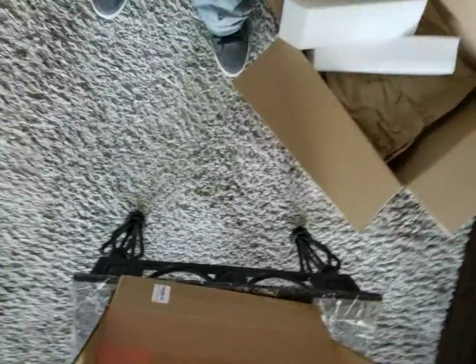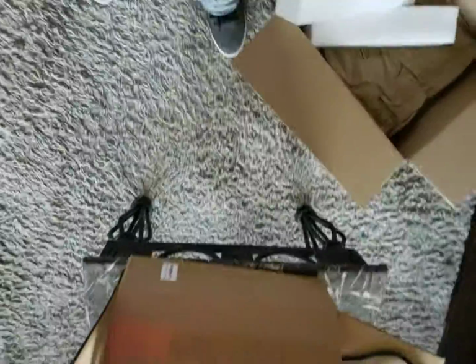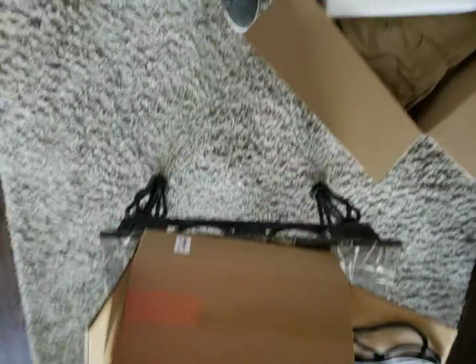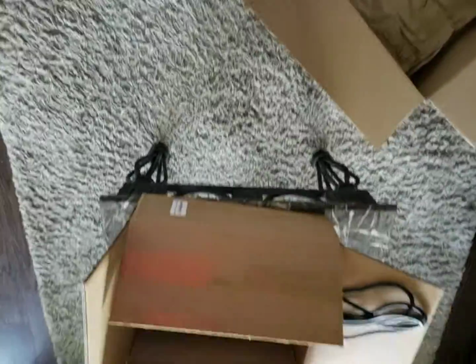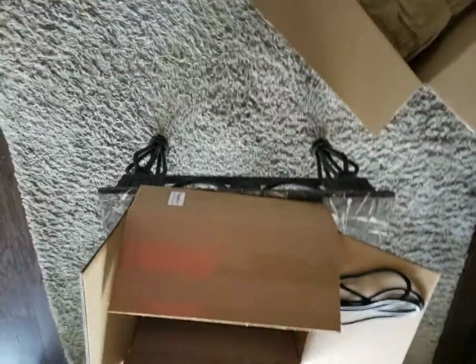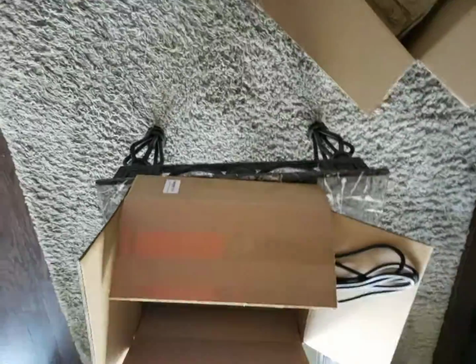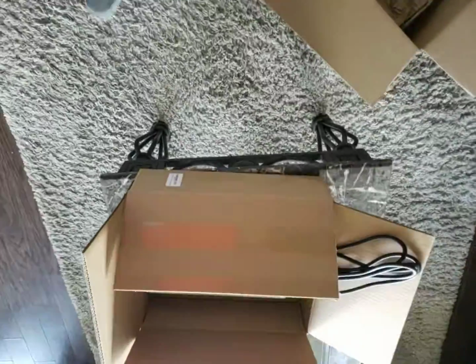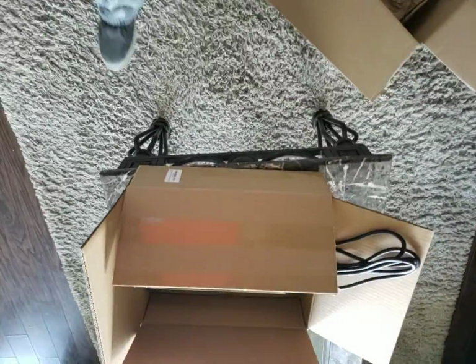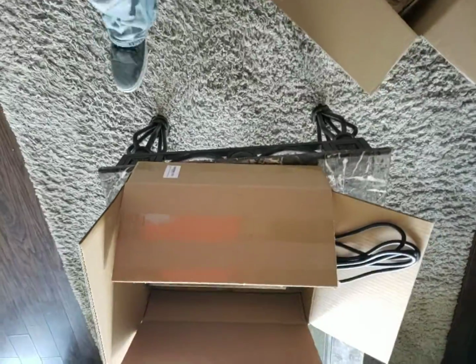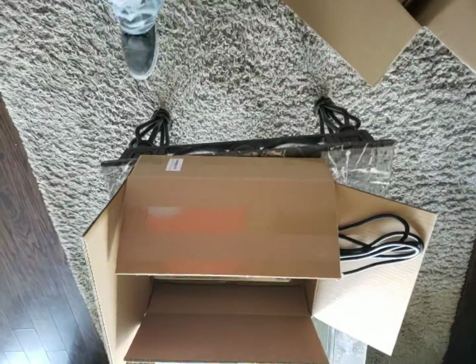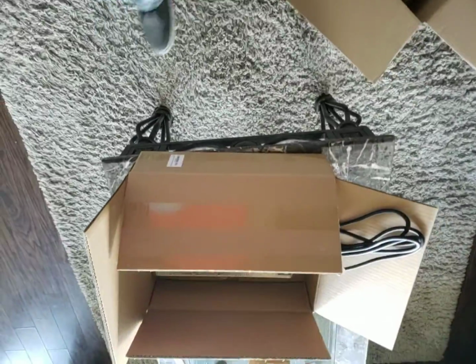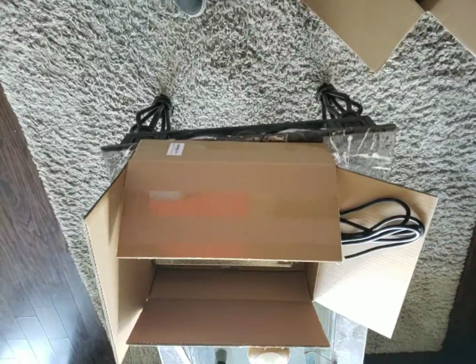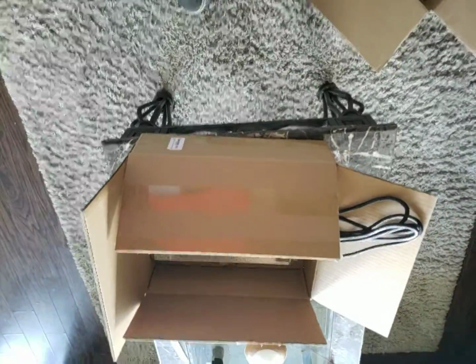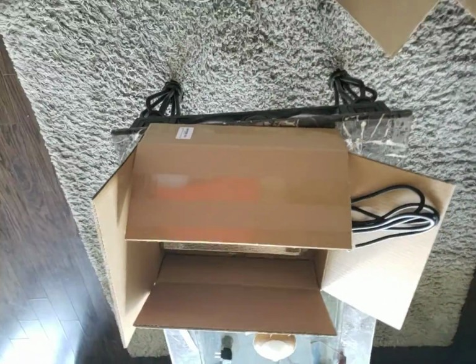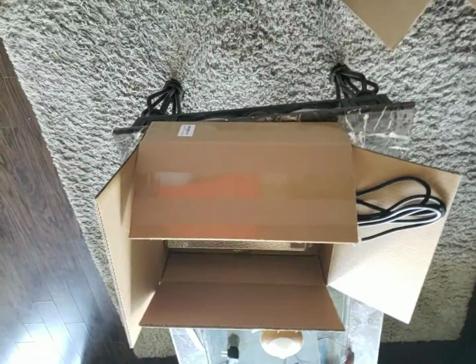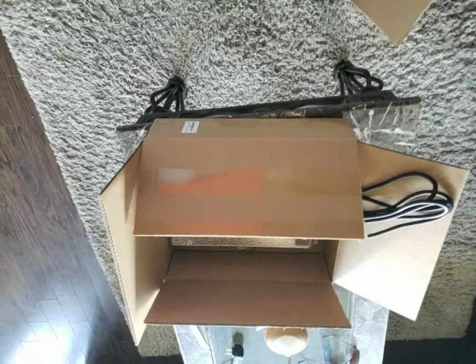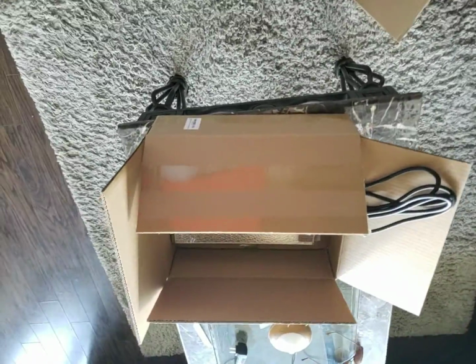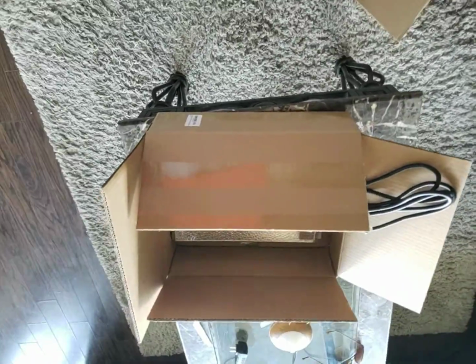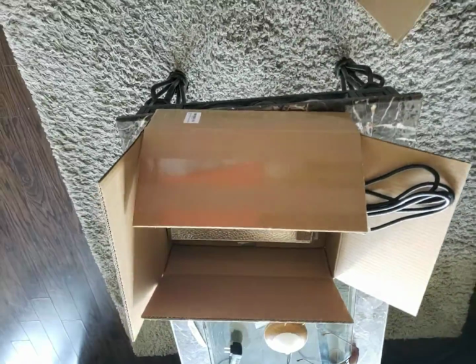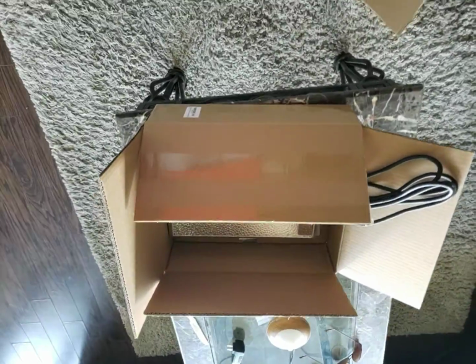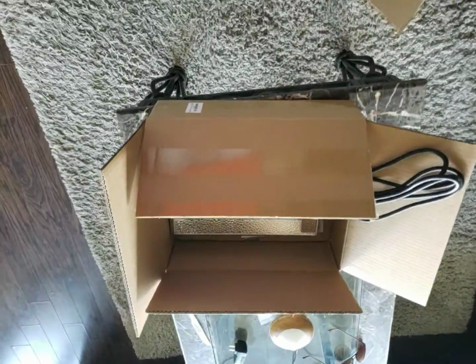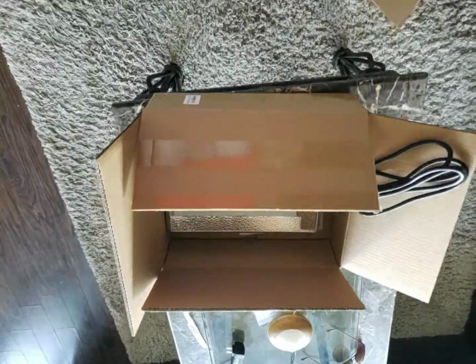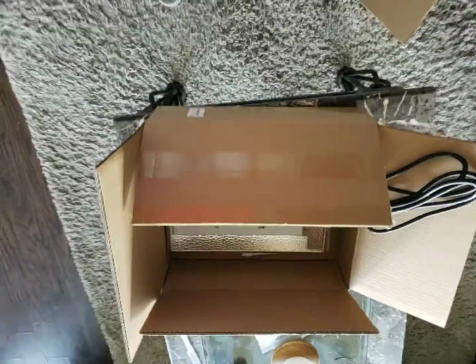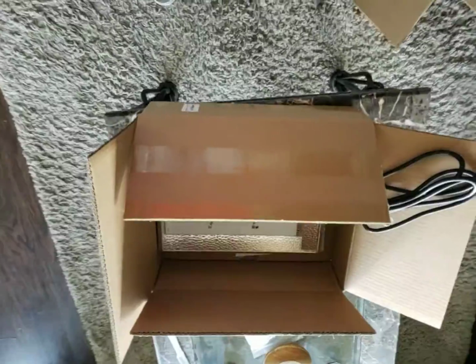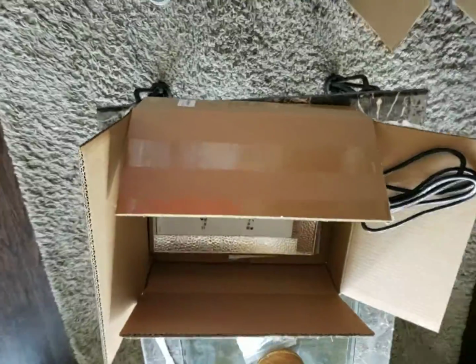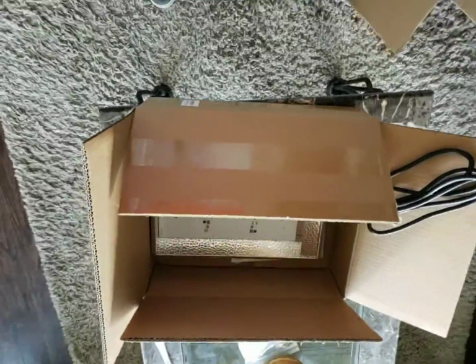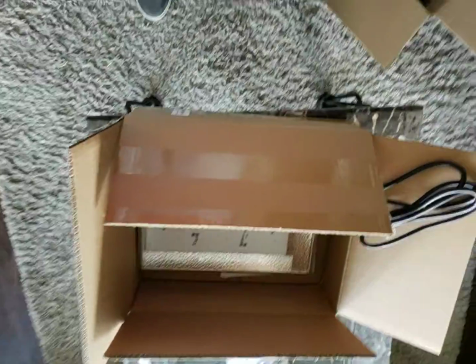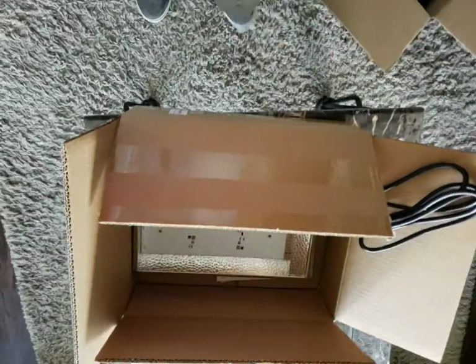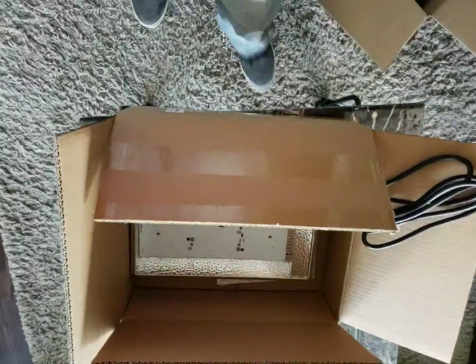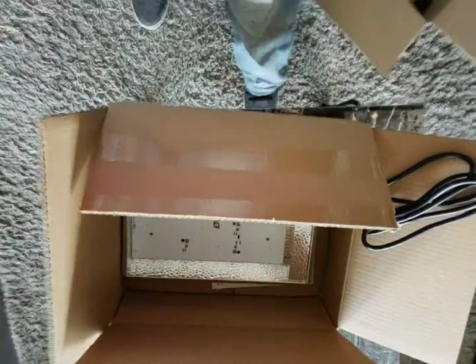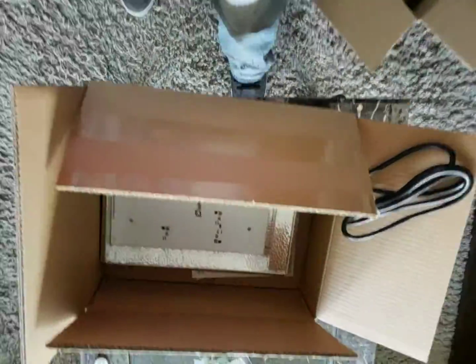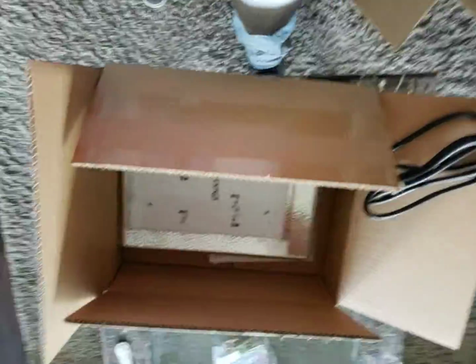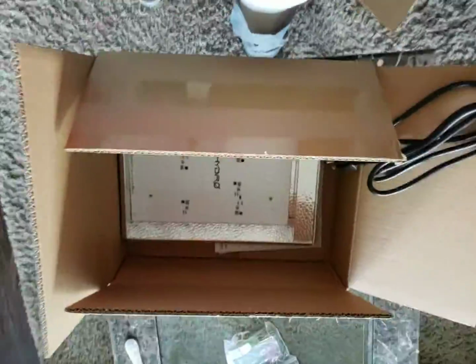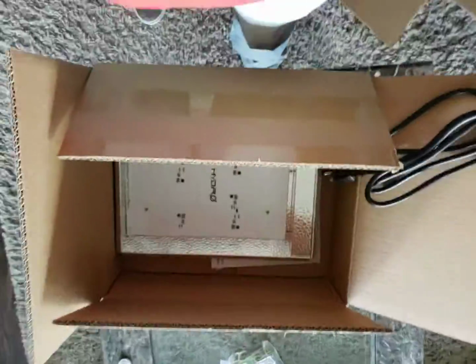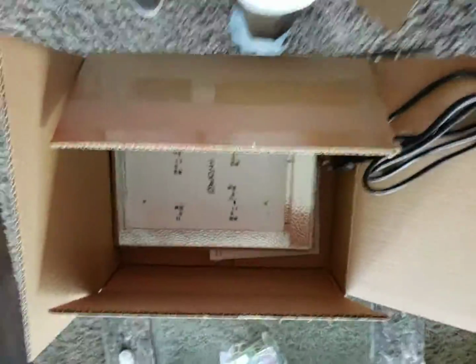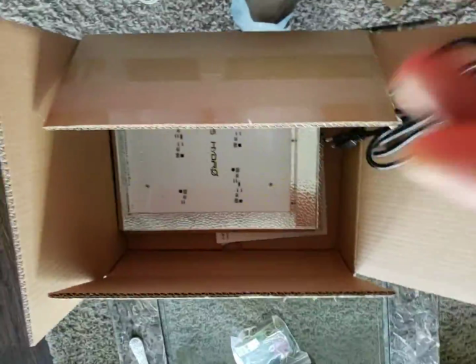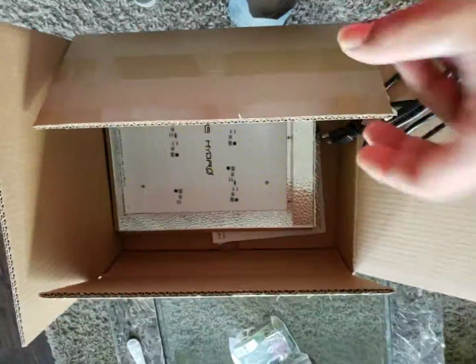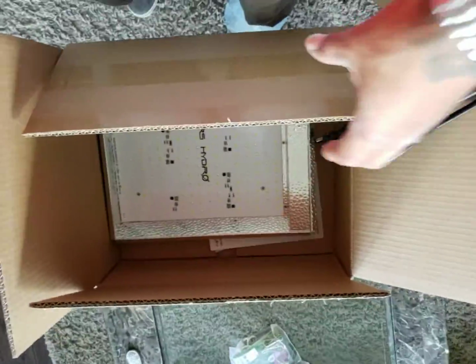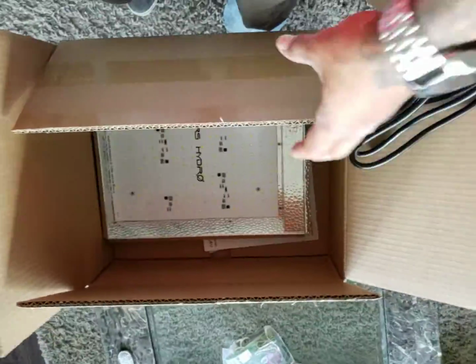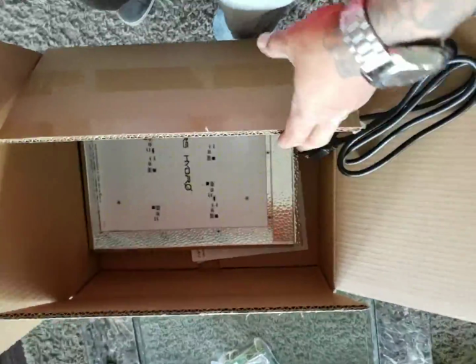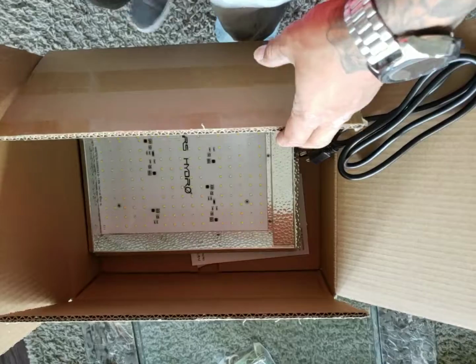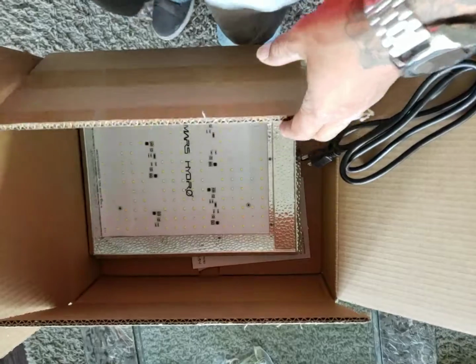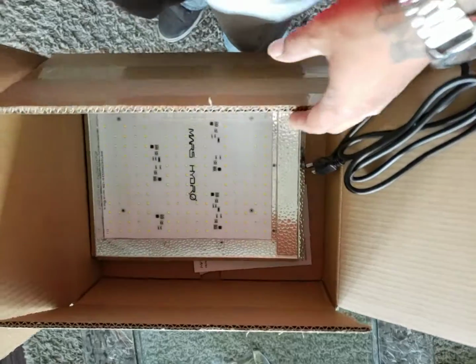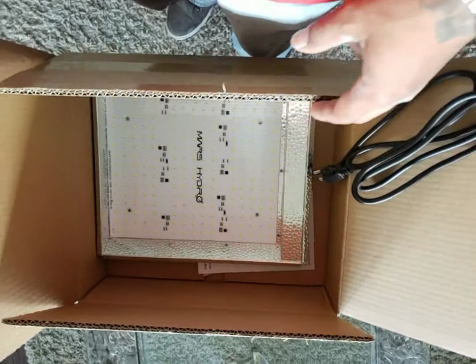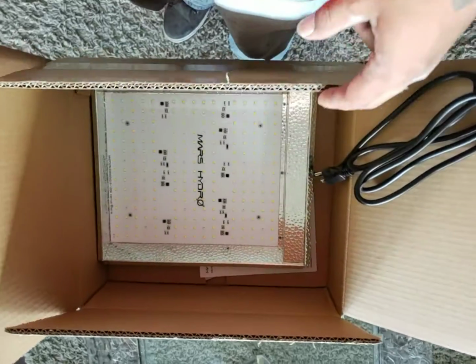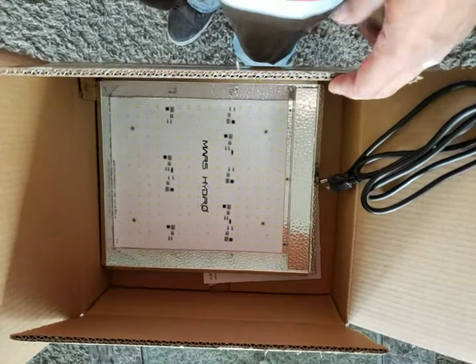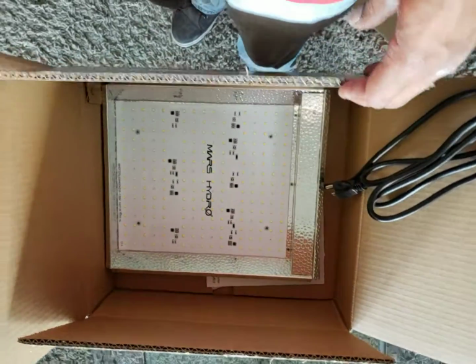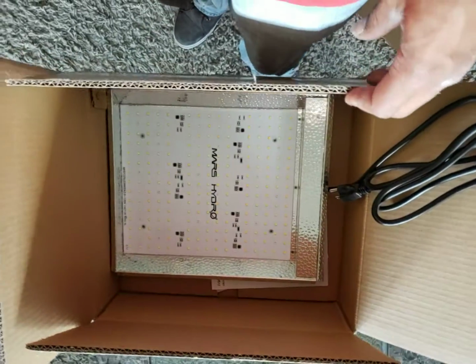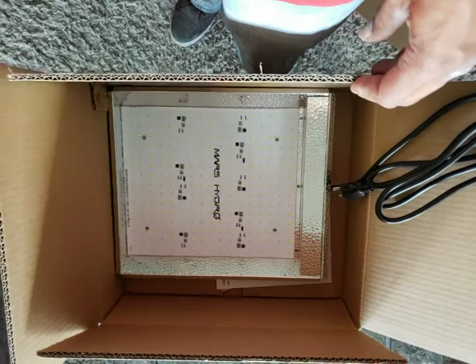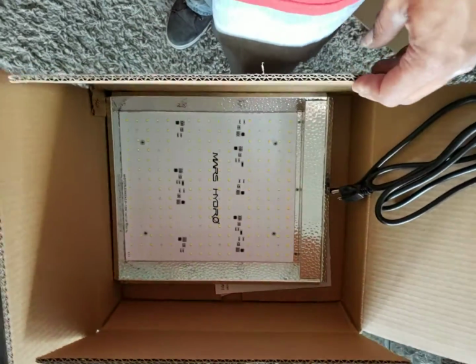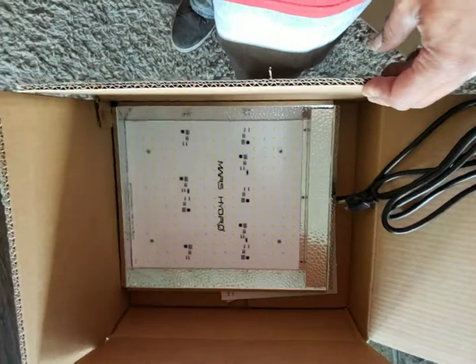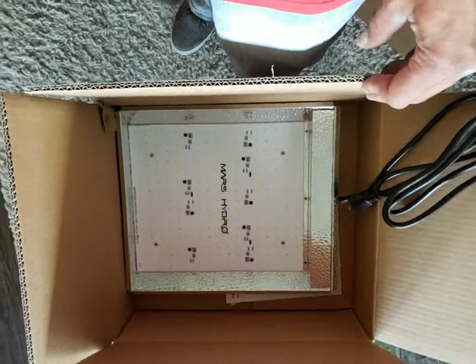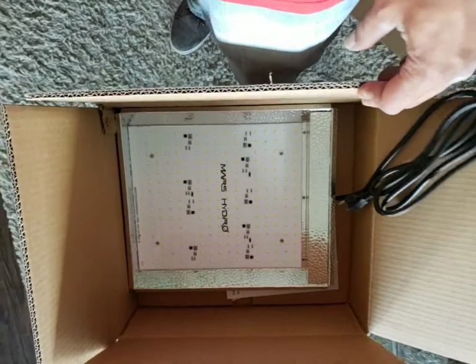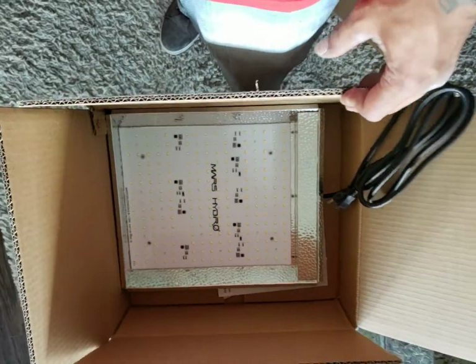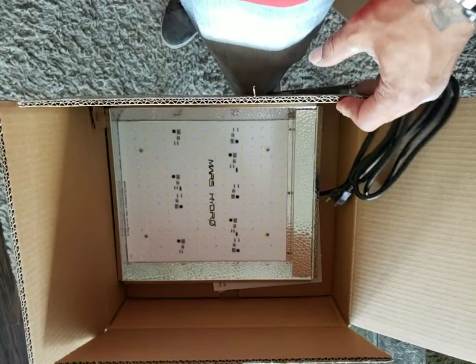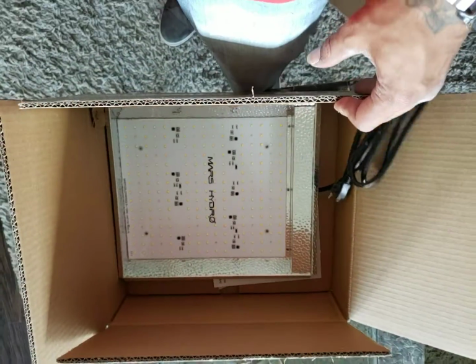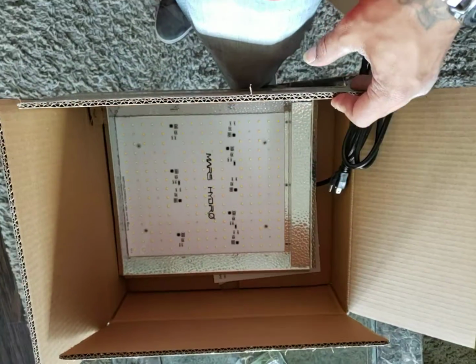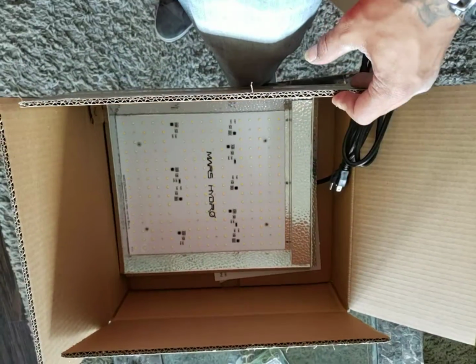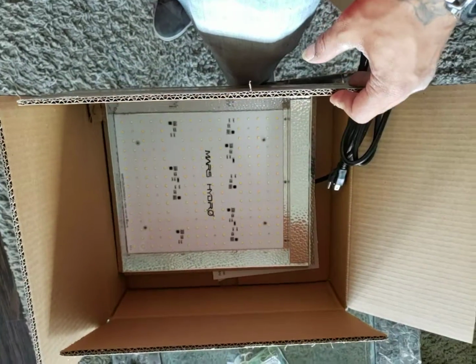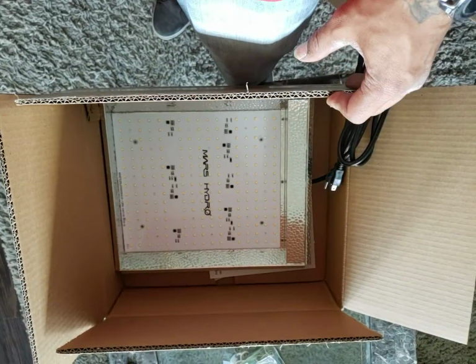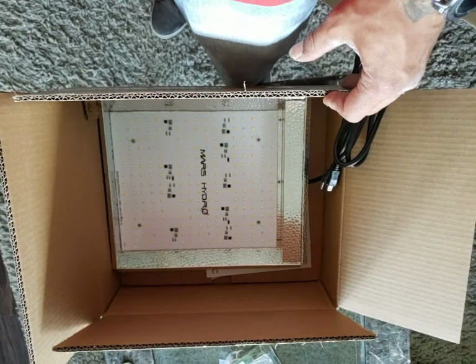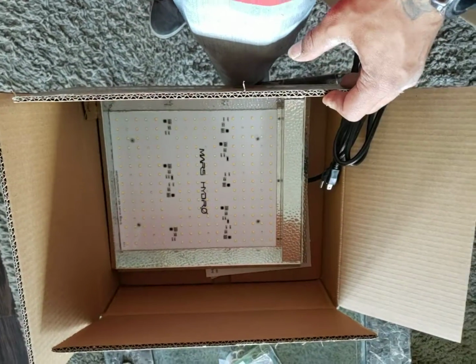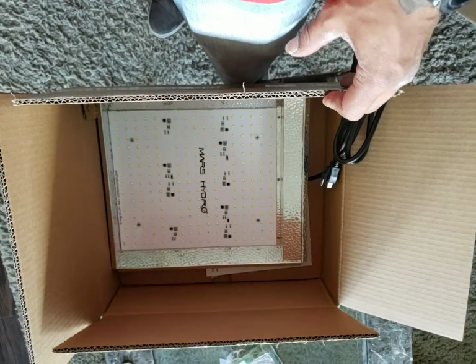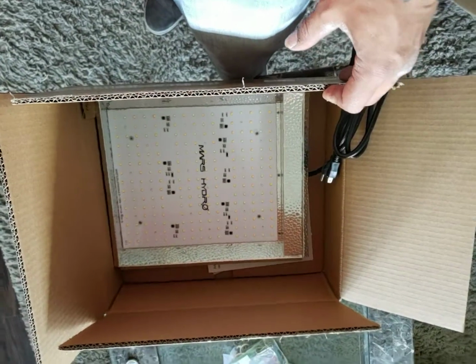Hey guys, Chronica420 back again and I got some mail in today. Here she is, the TS-600.